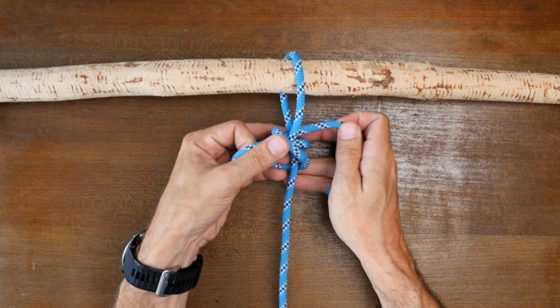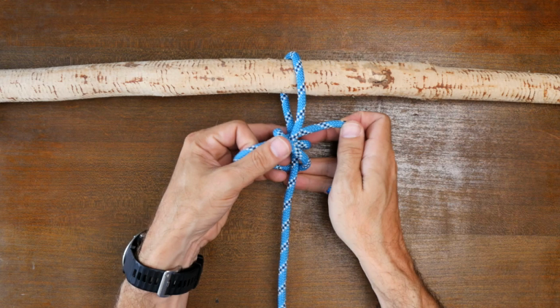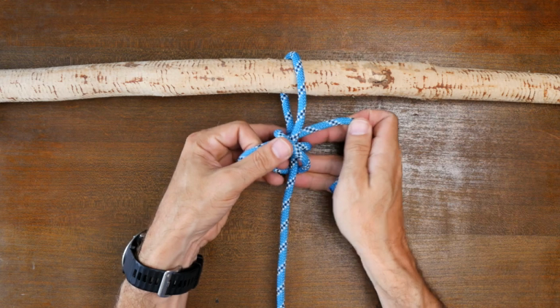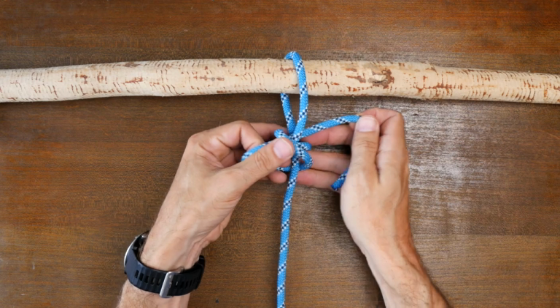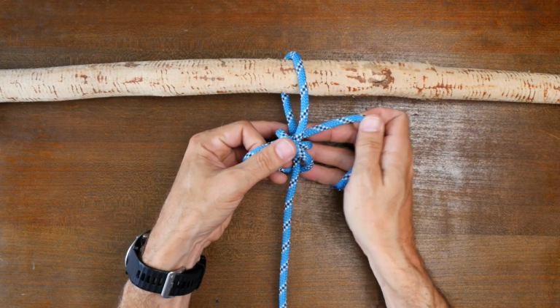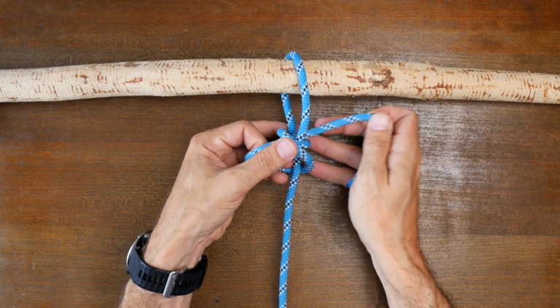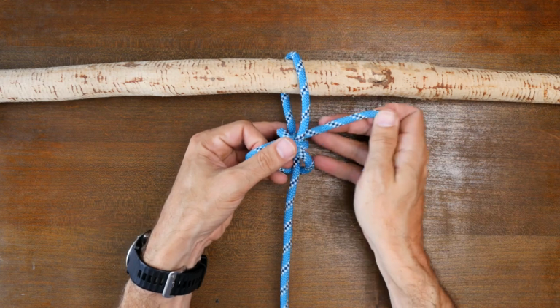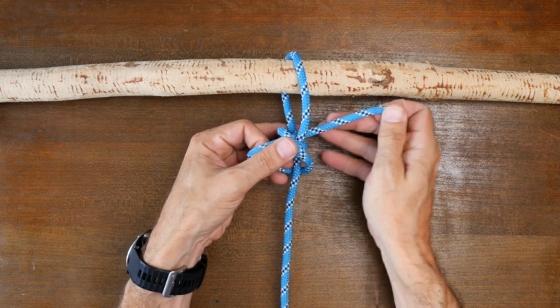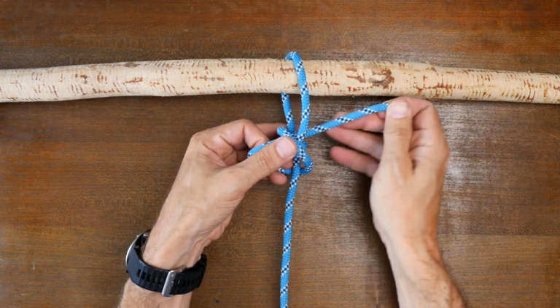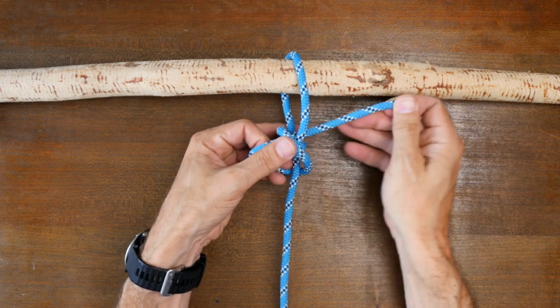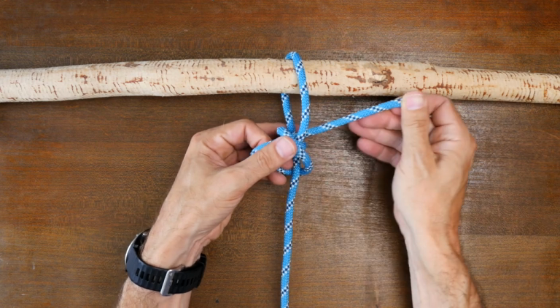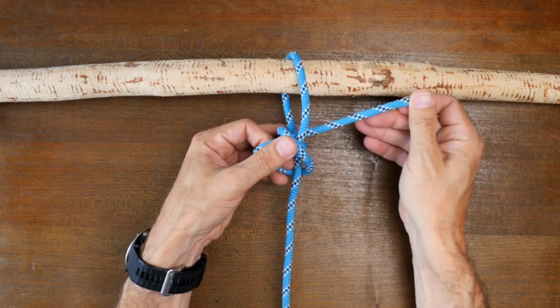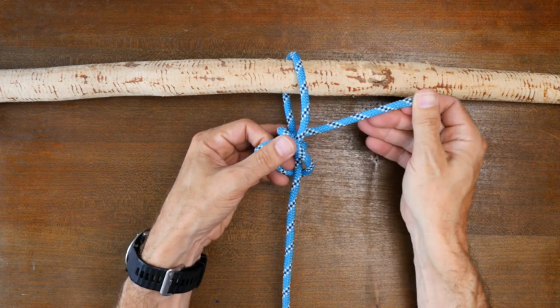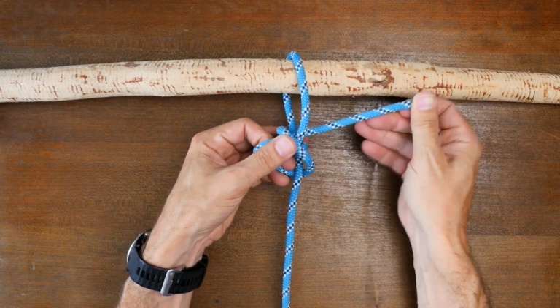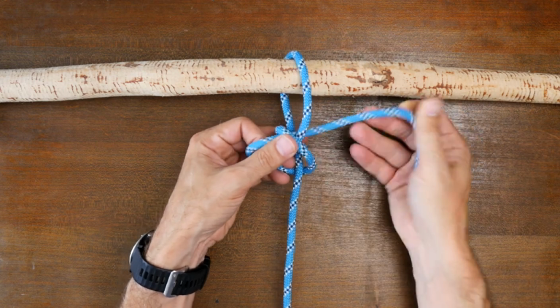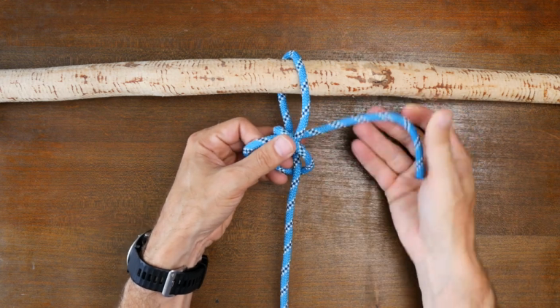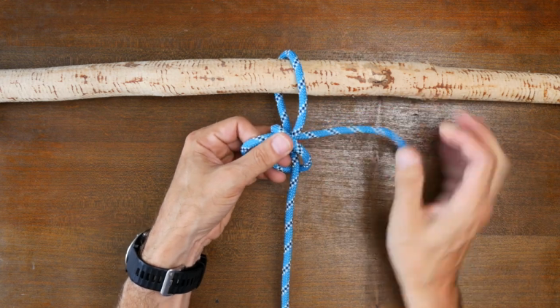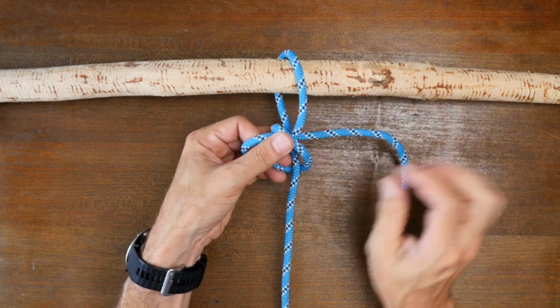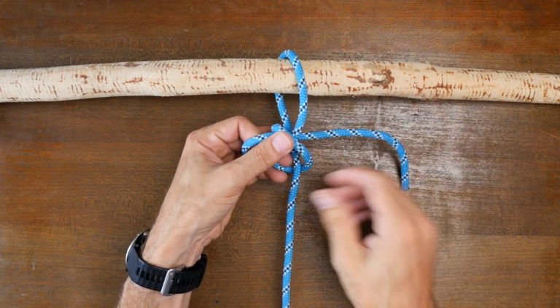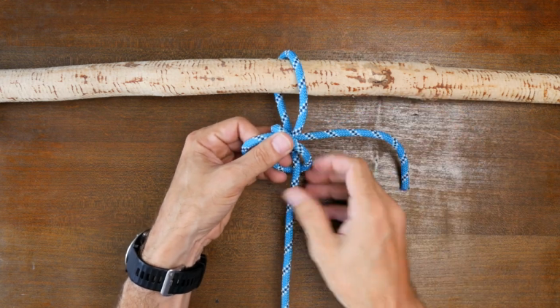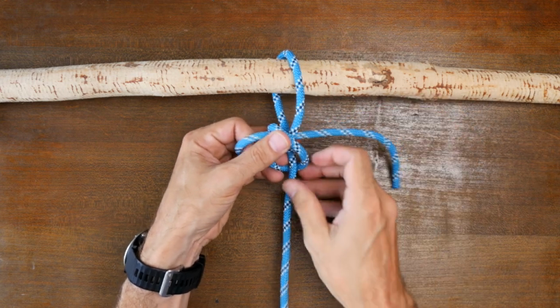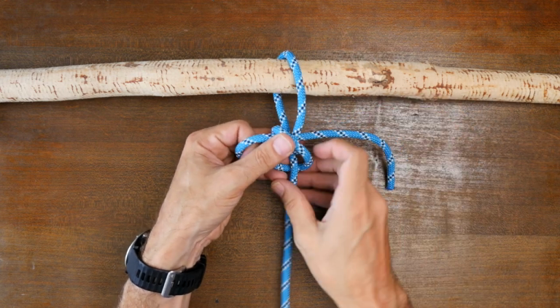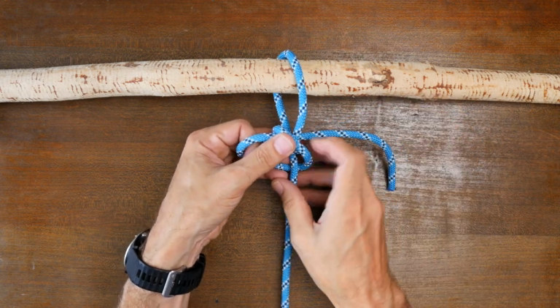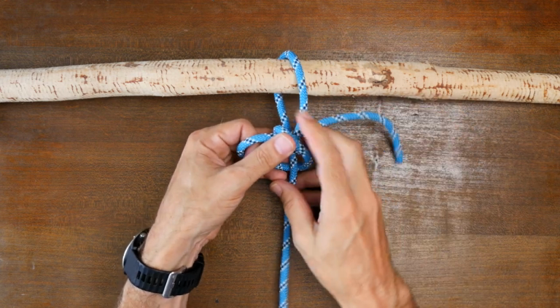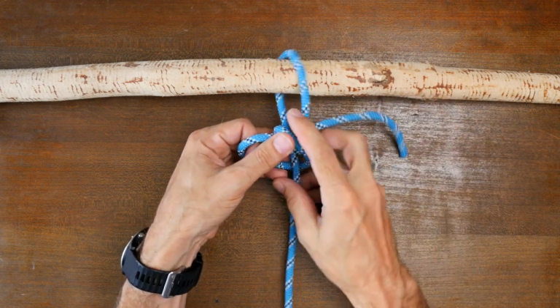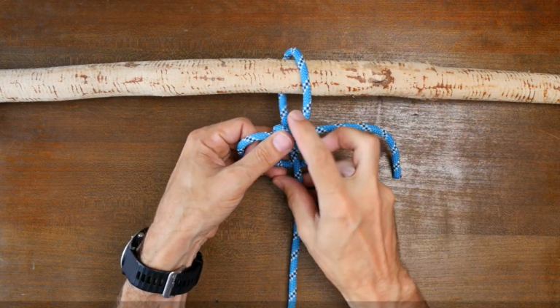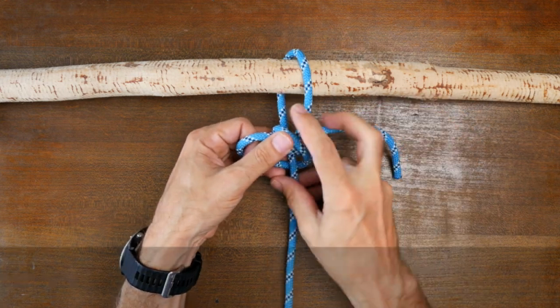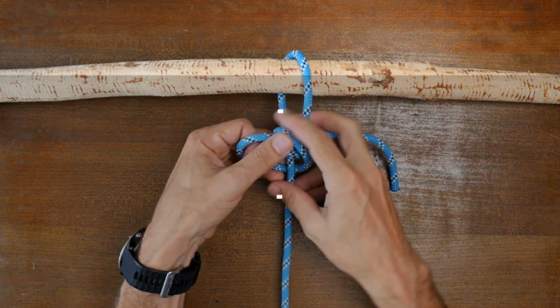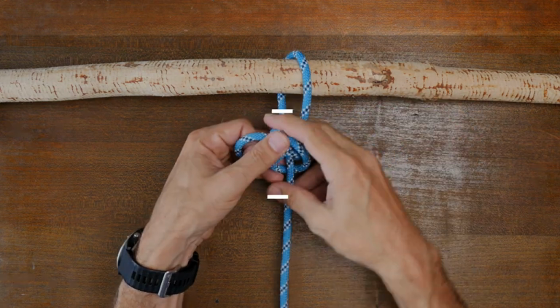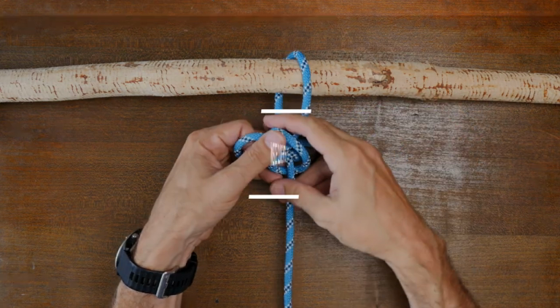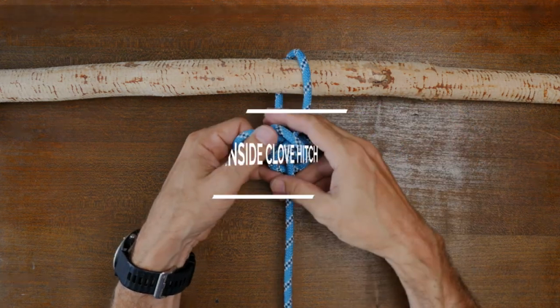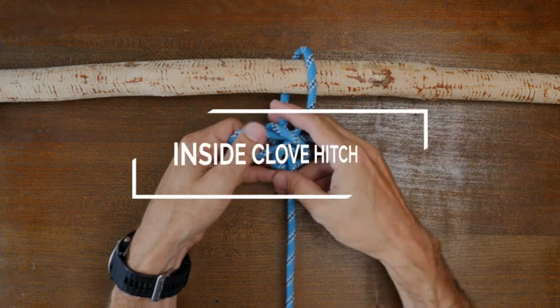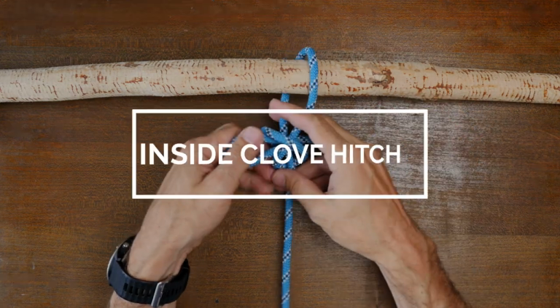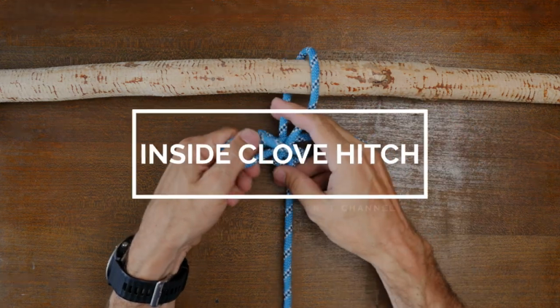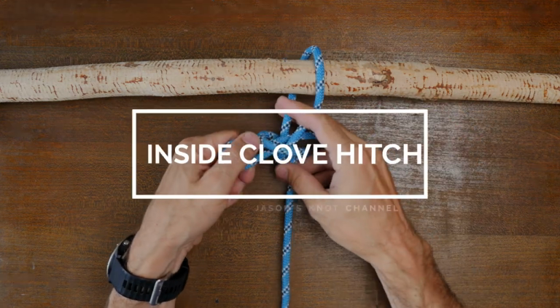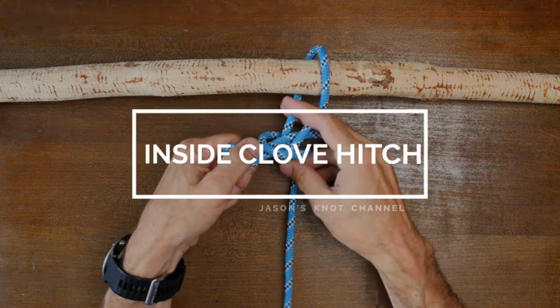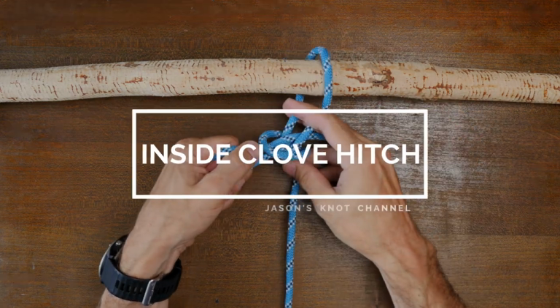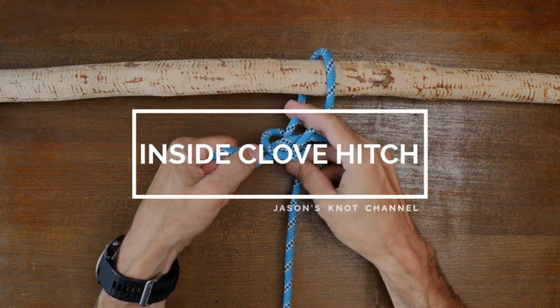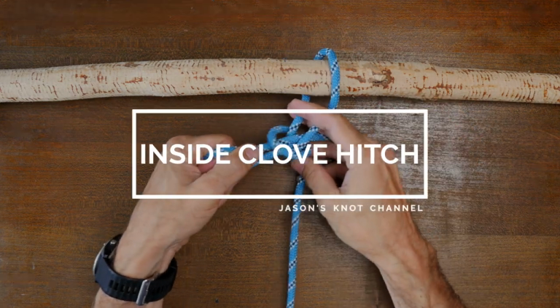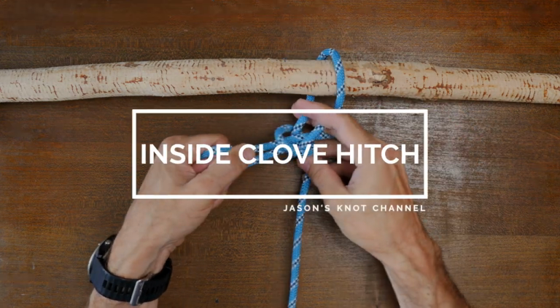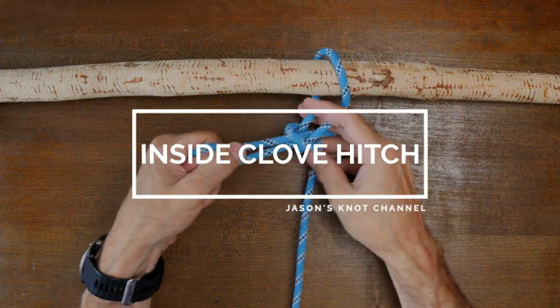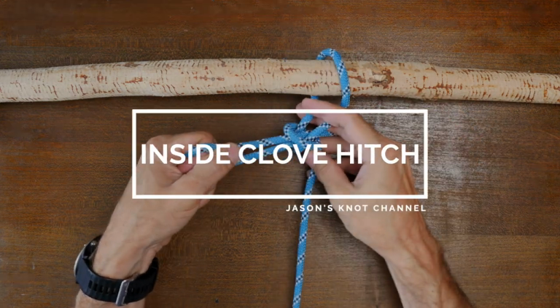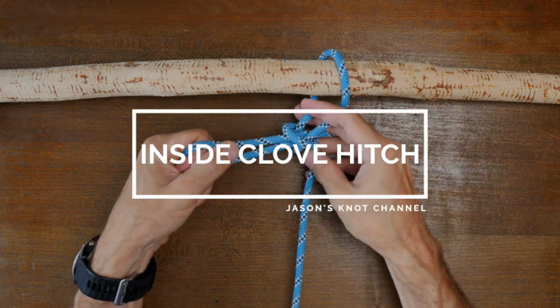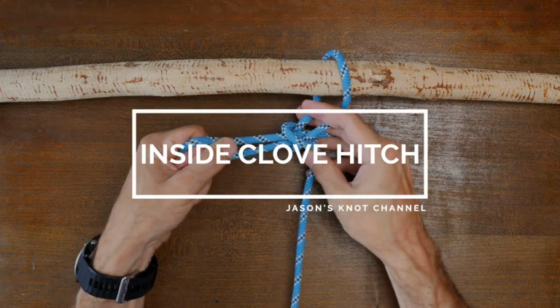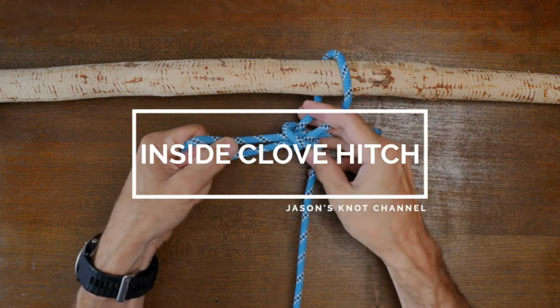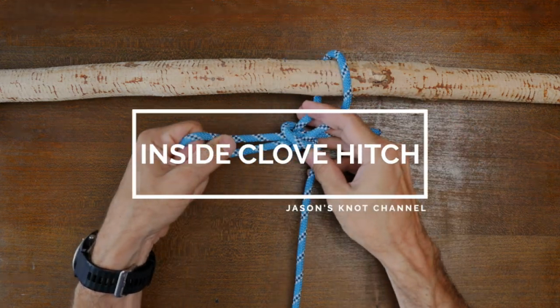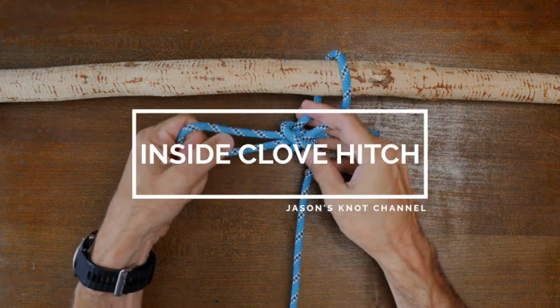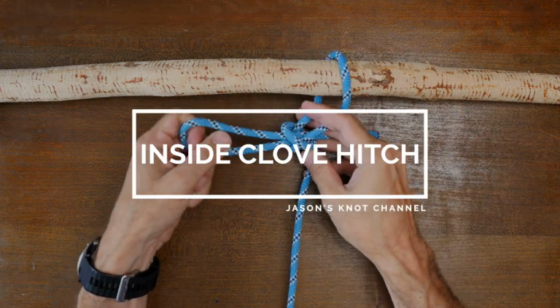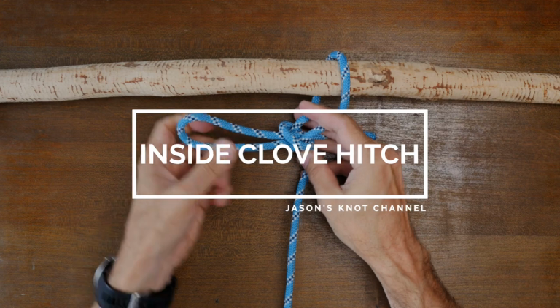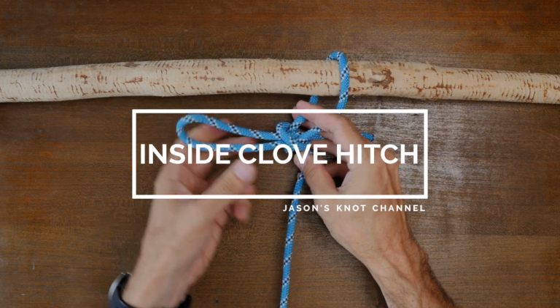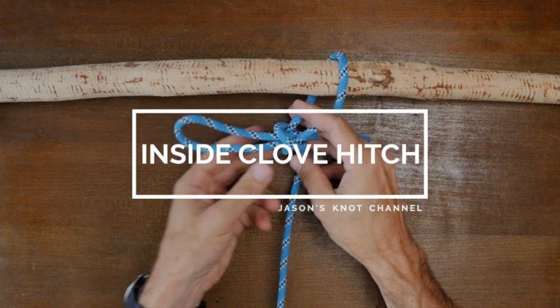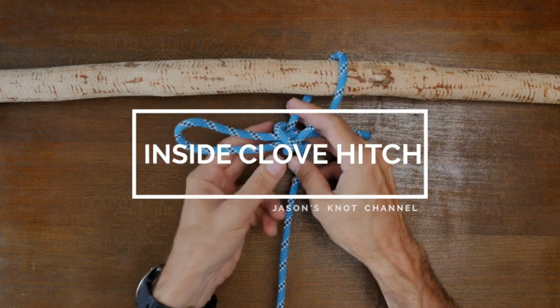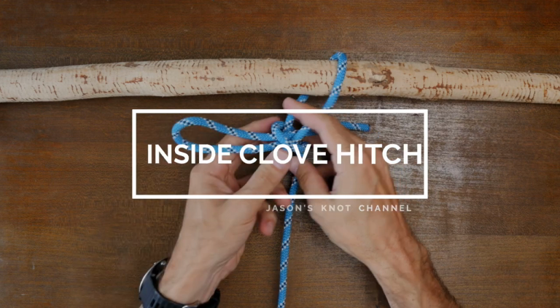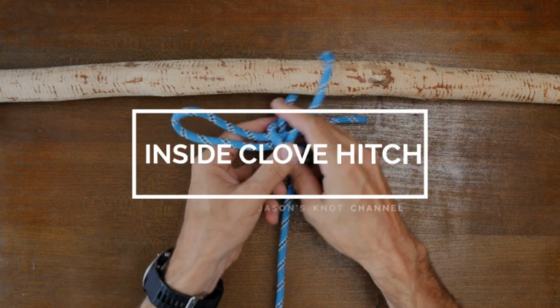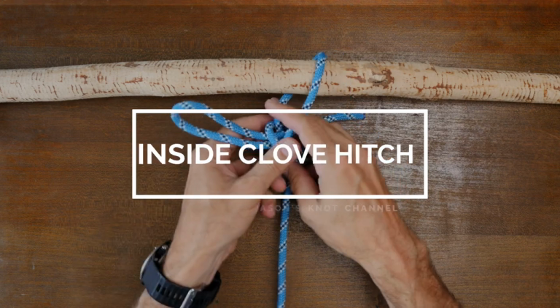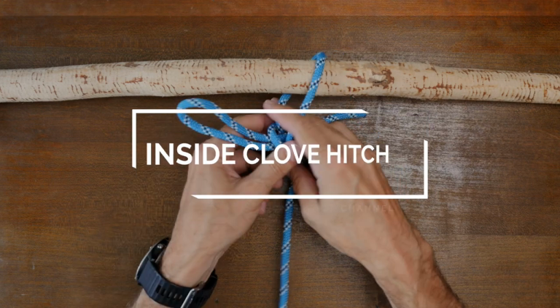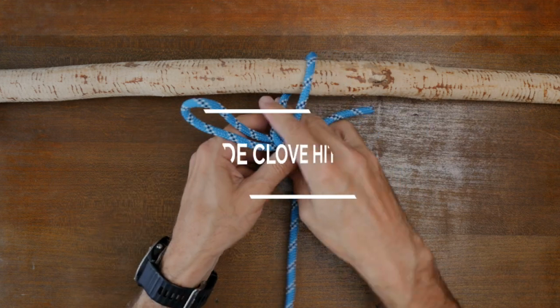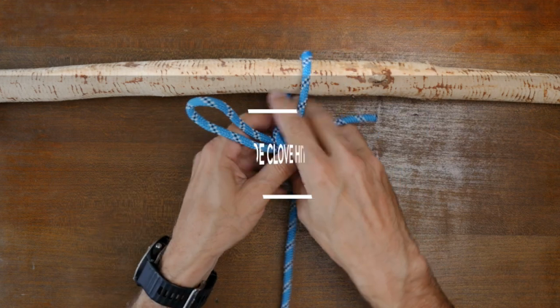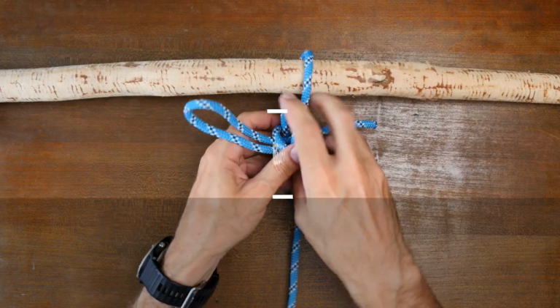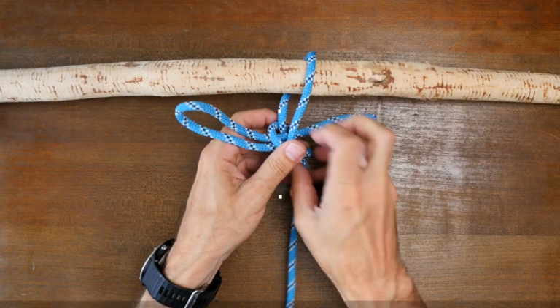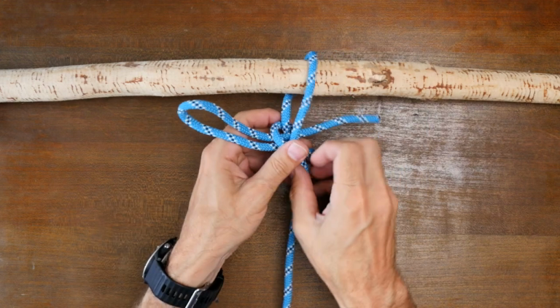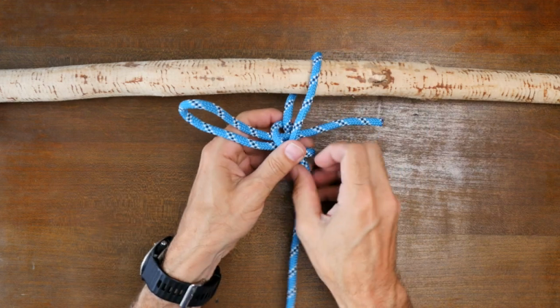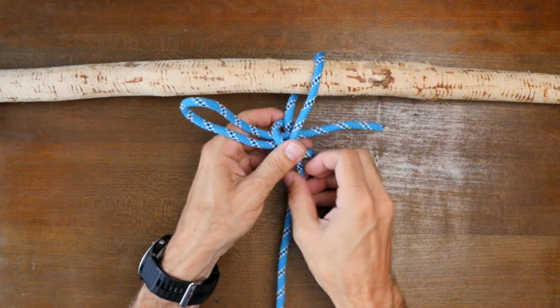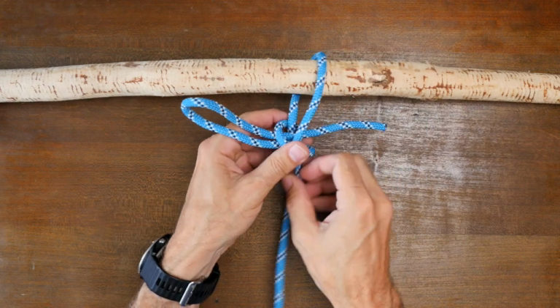Hey everyone, Jason here again. Welcome to my knot channel. In this video we're going to have a look at the inside clove hitch.